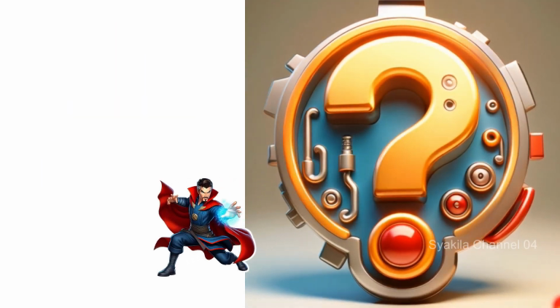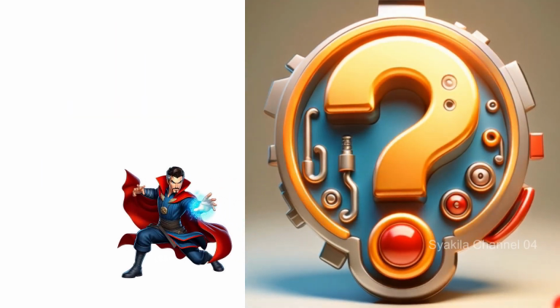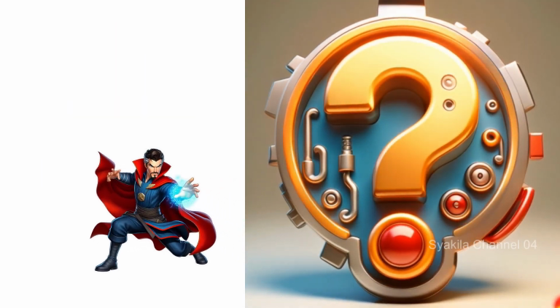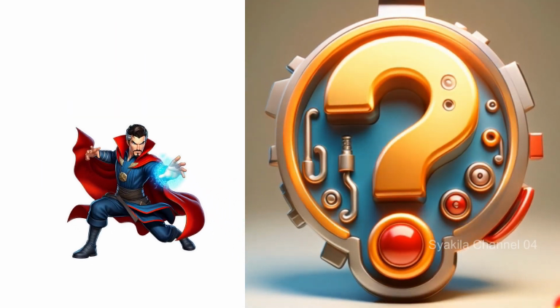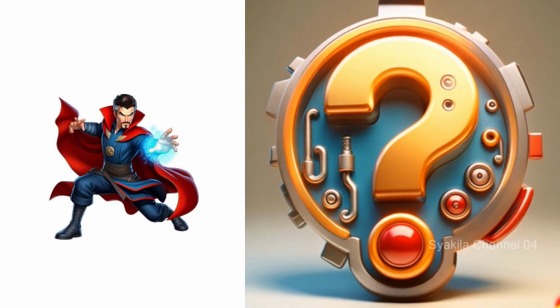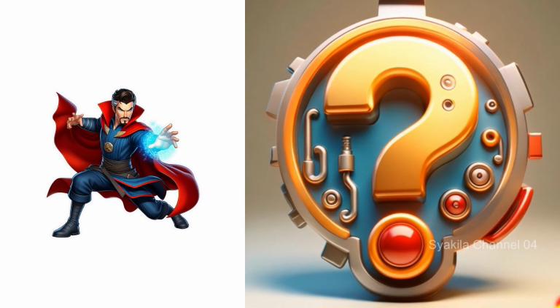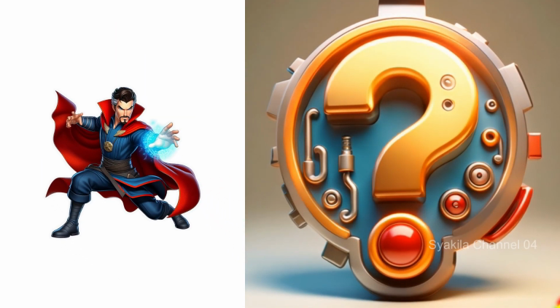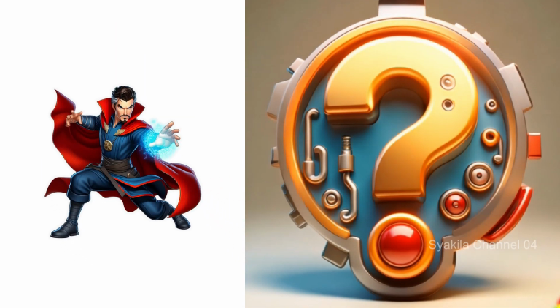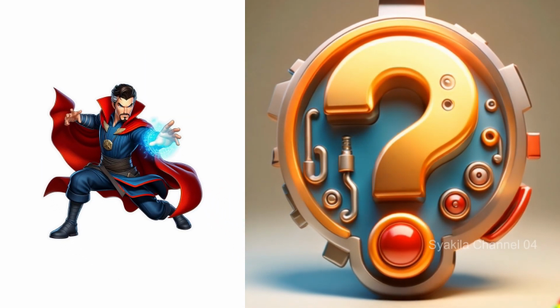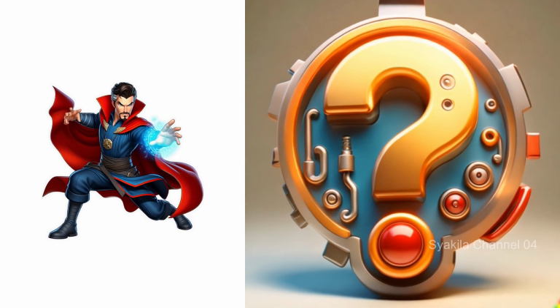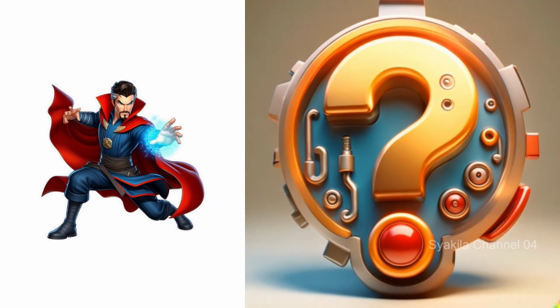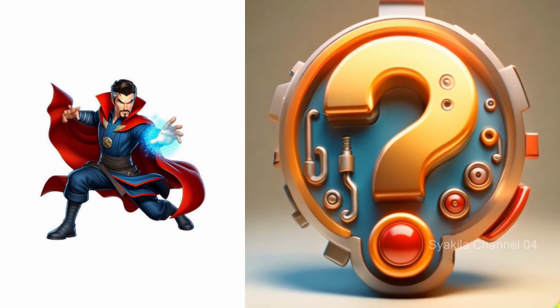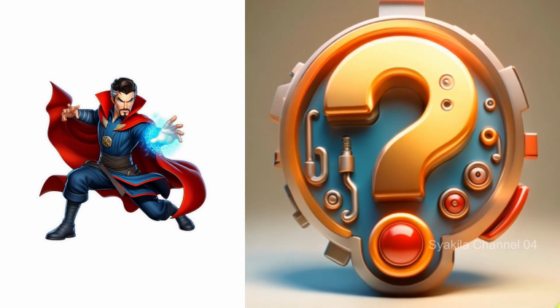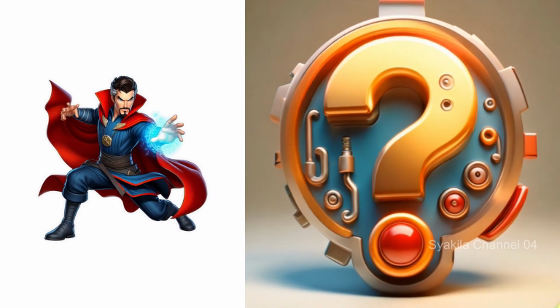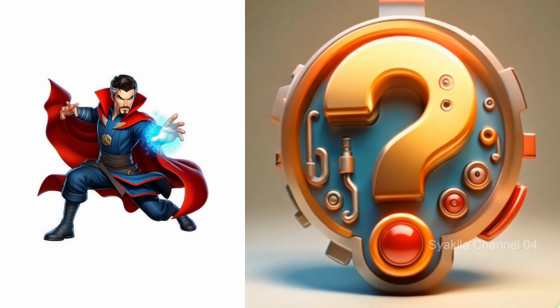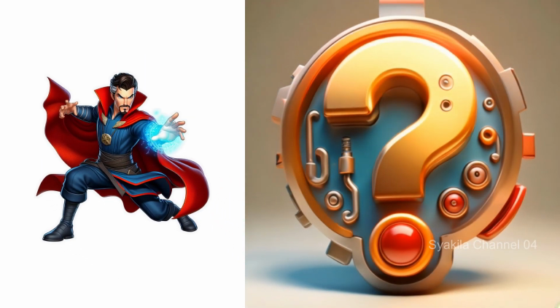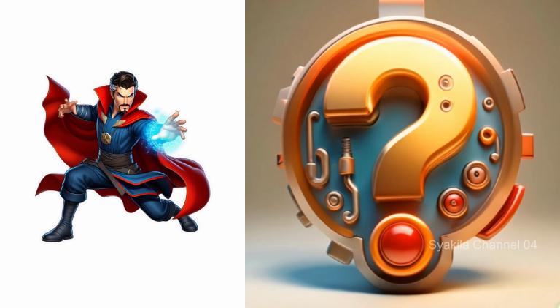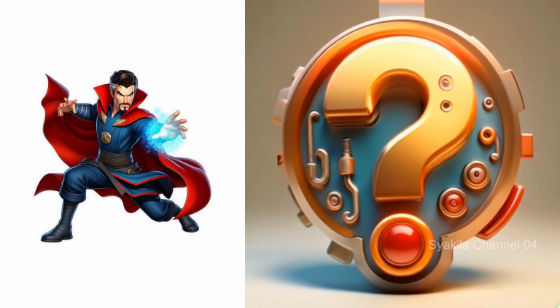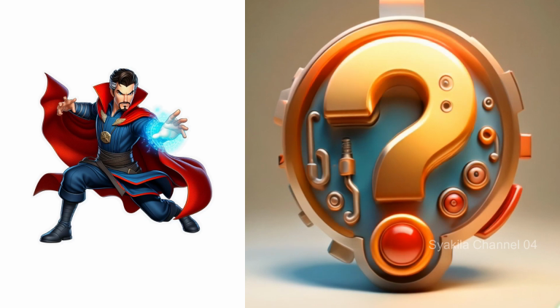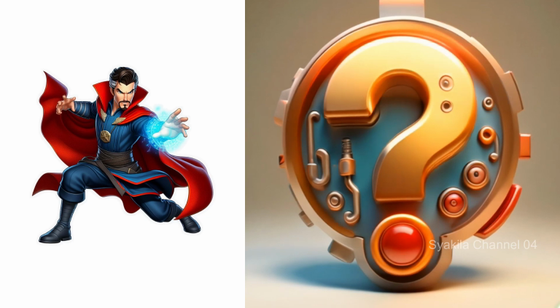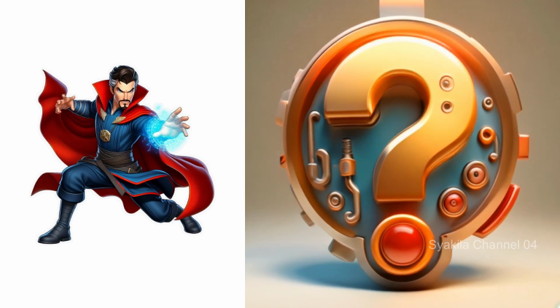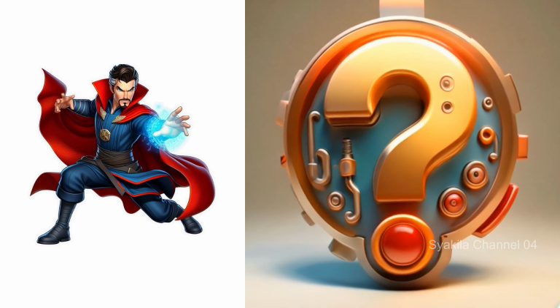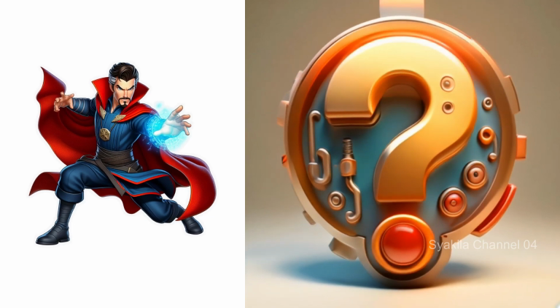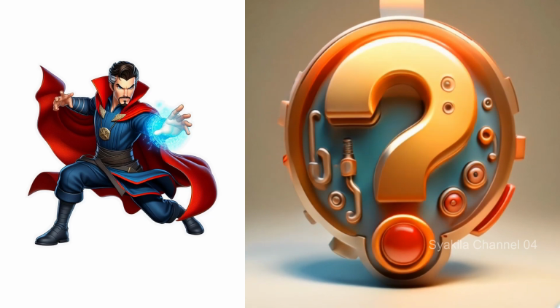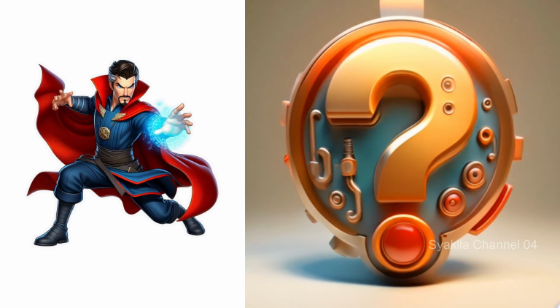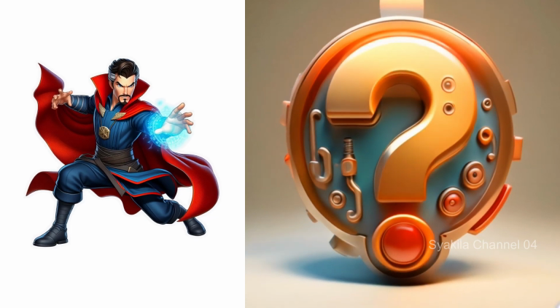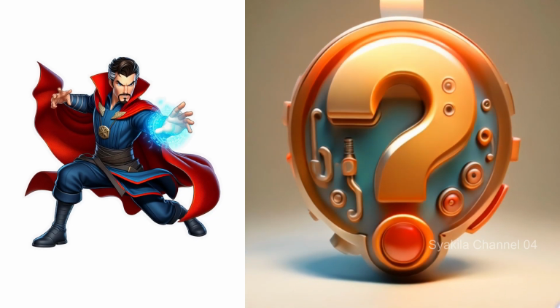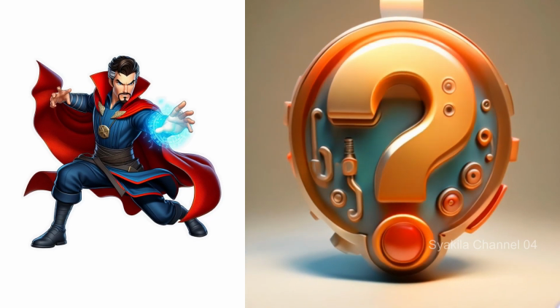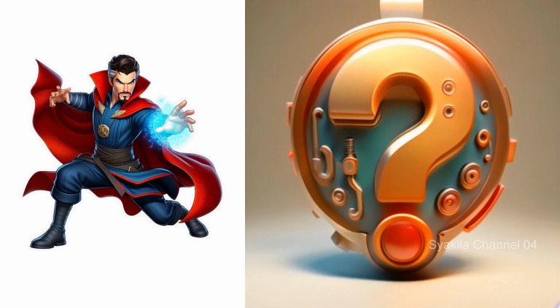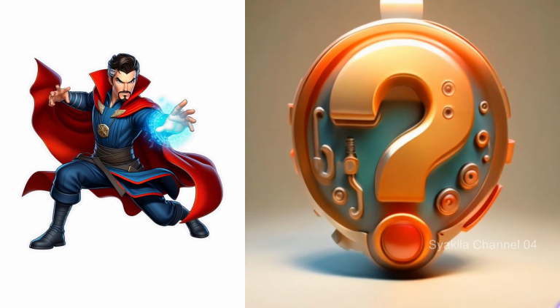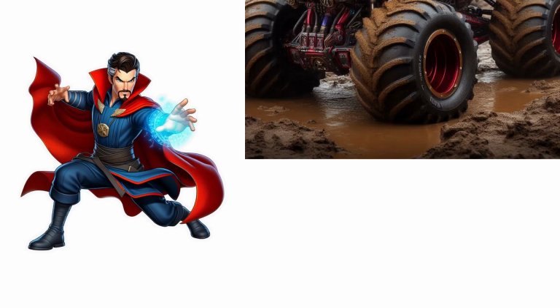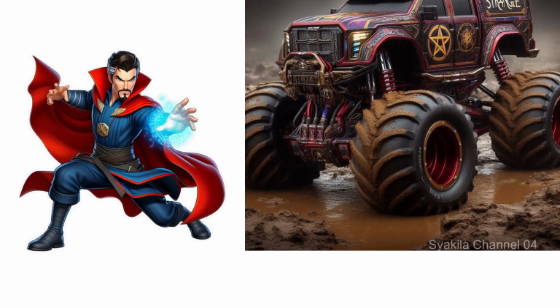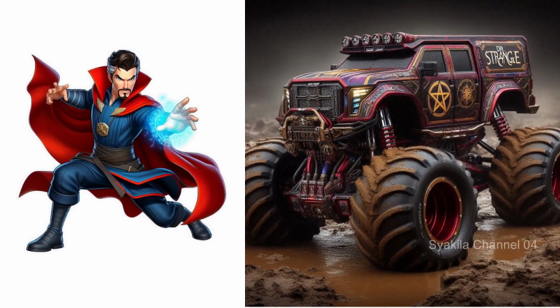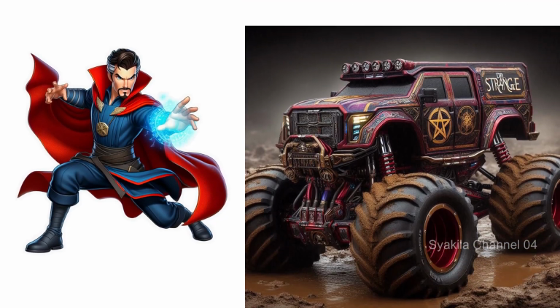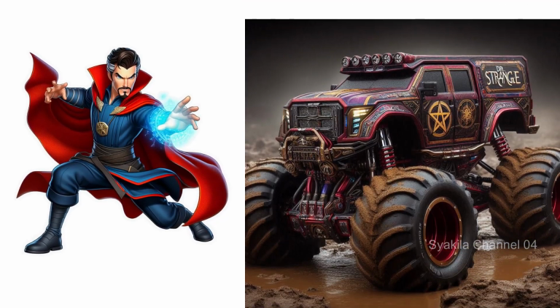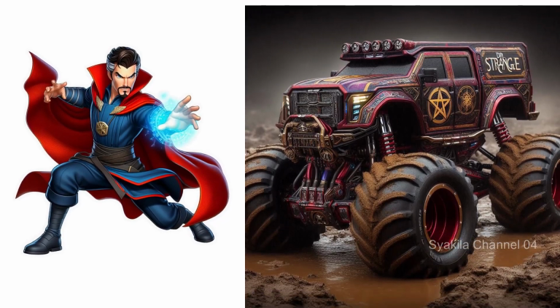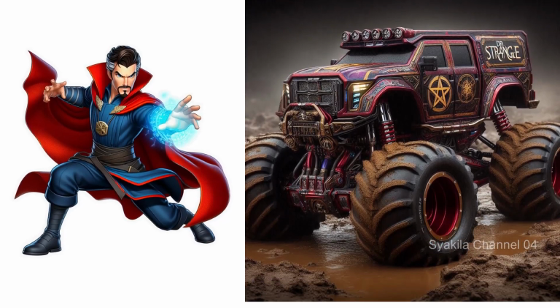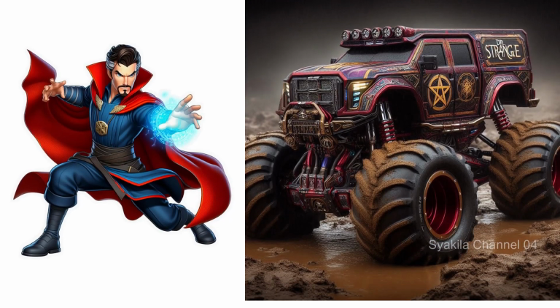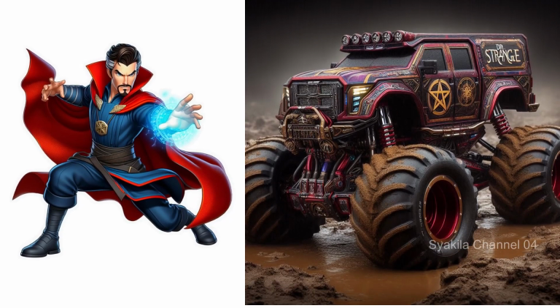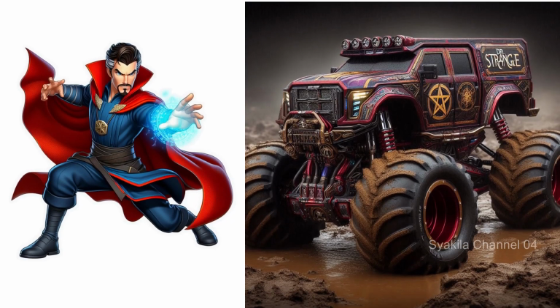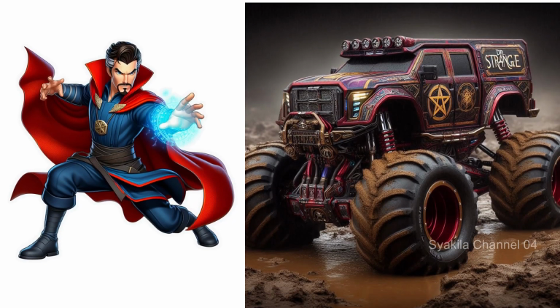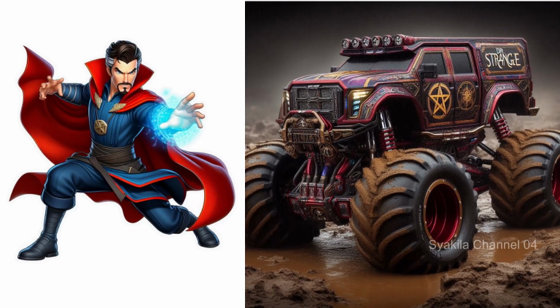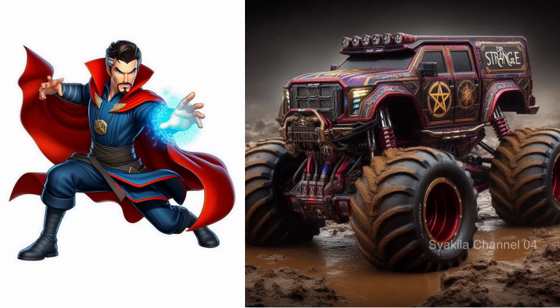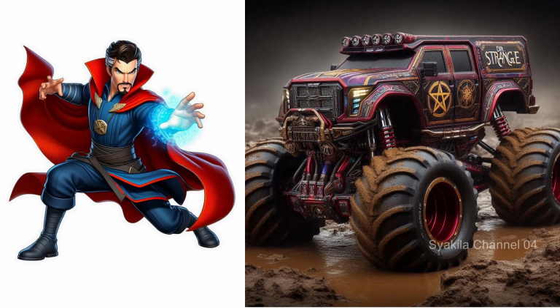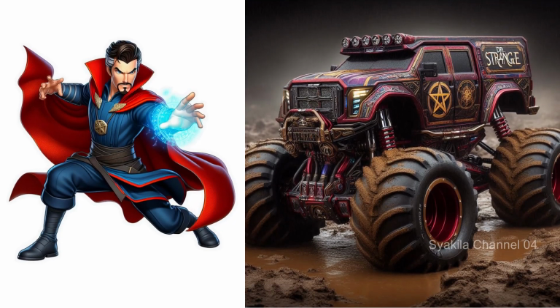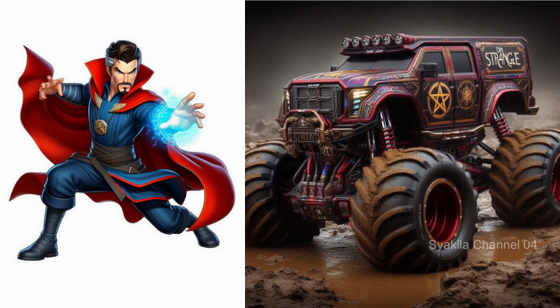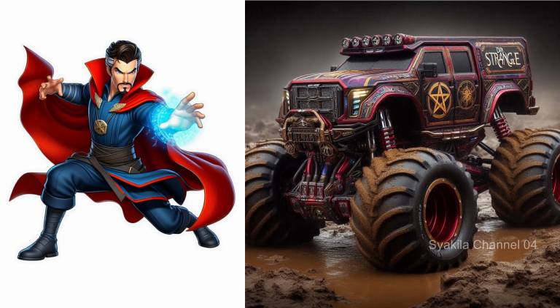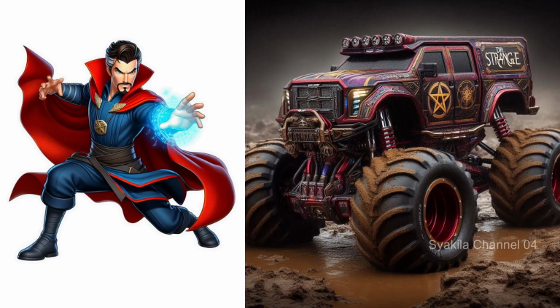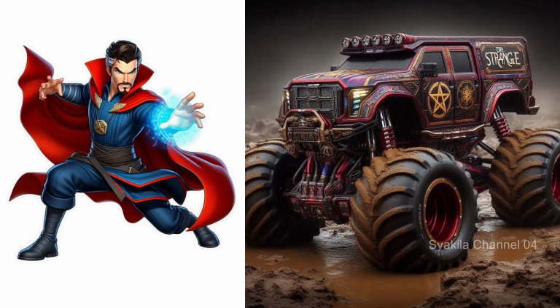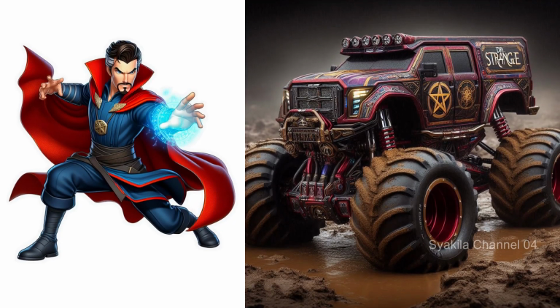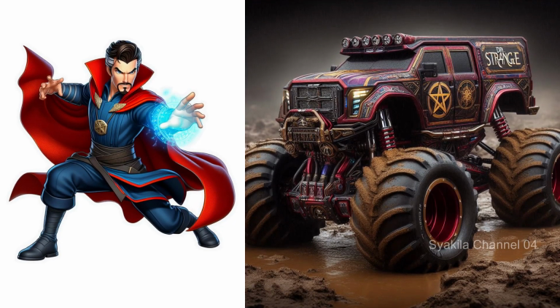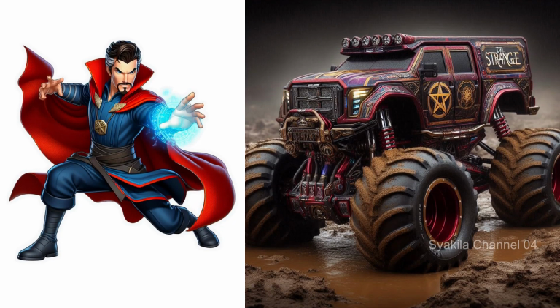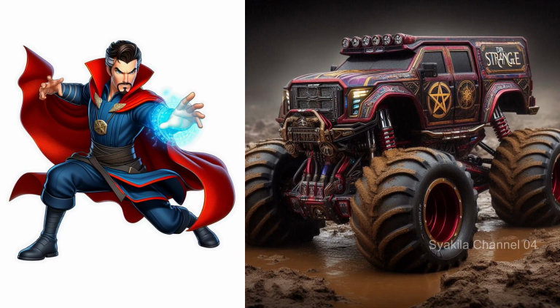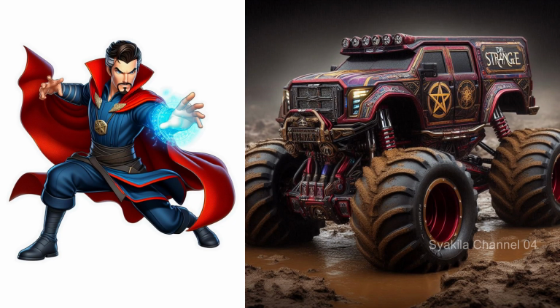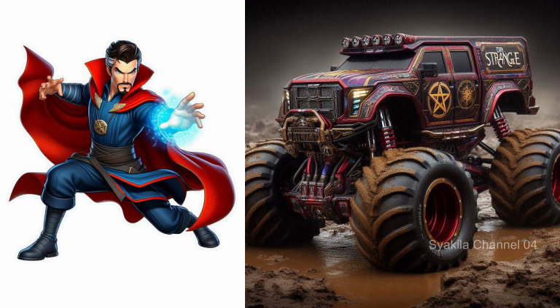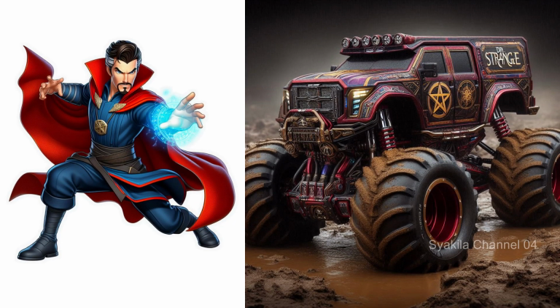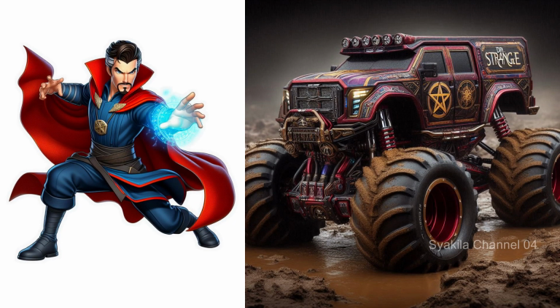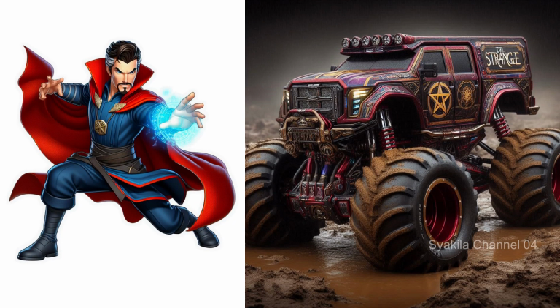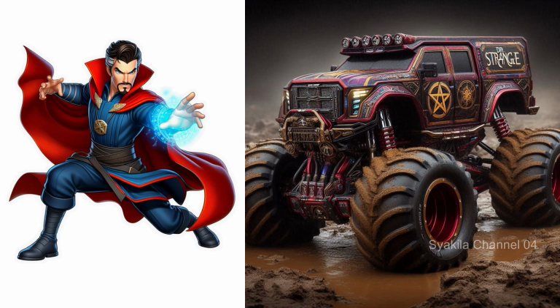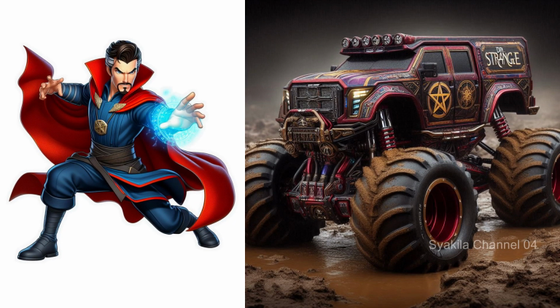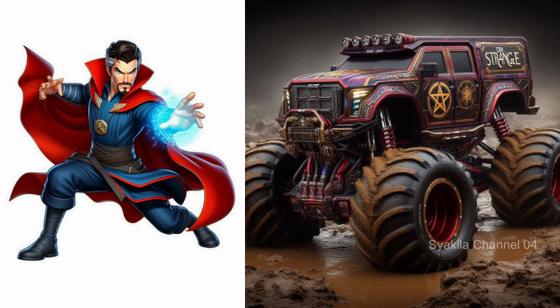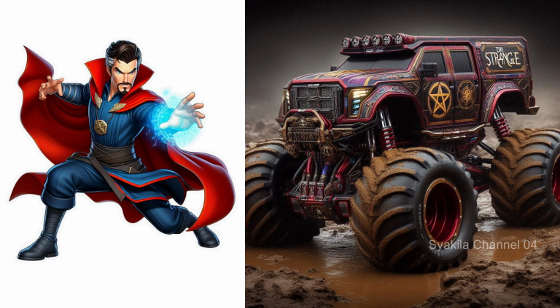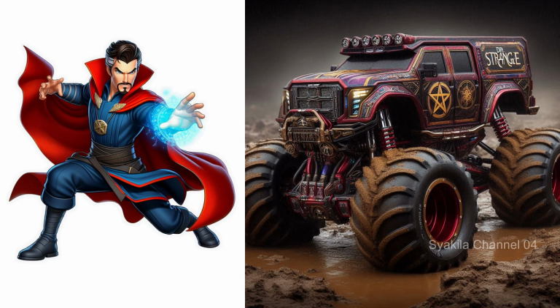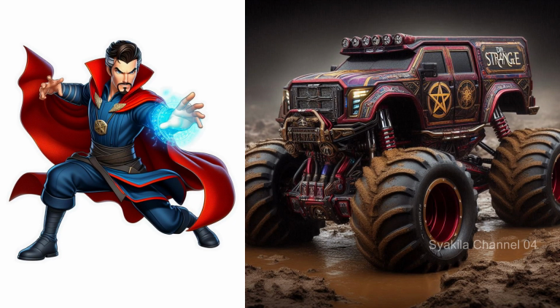Doctor Strange transformation into monster truck. Holds the most secrets of magic energy.